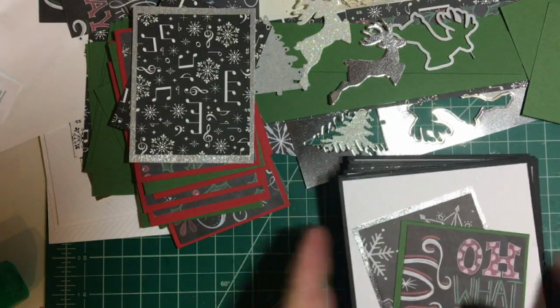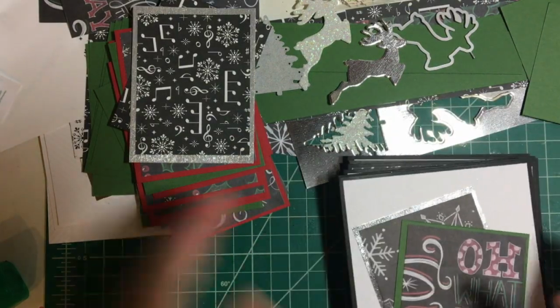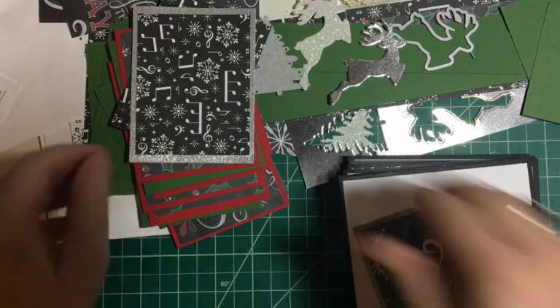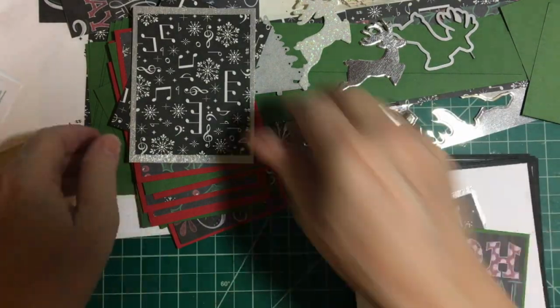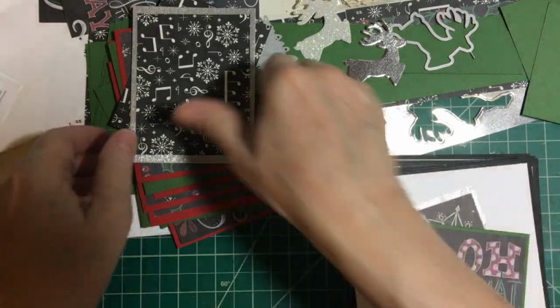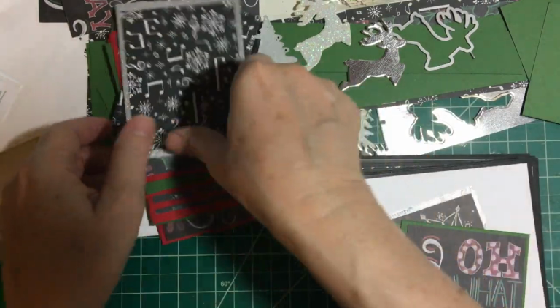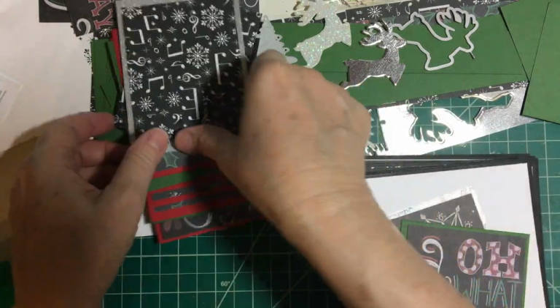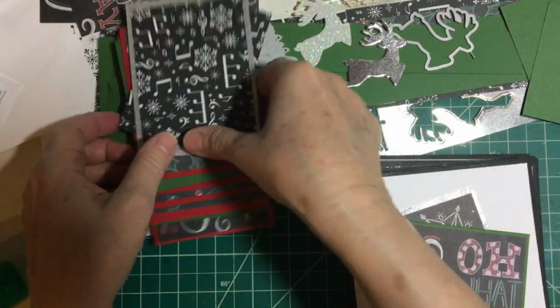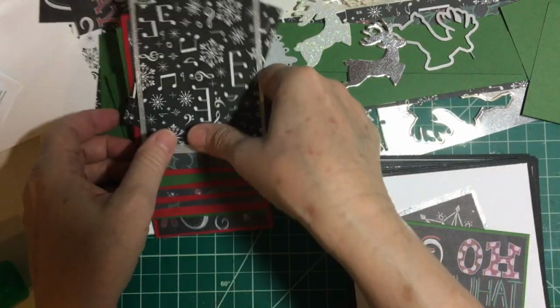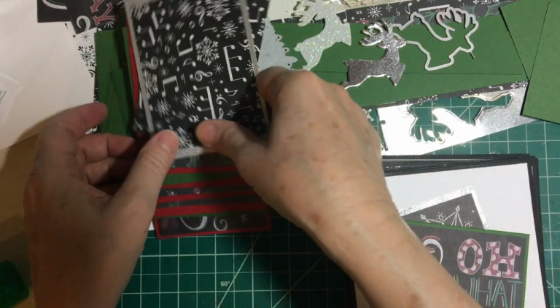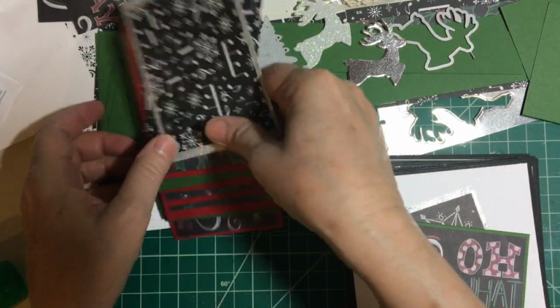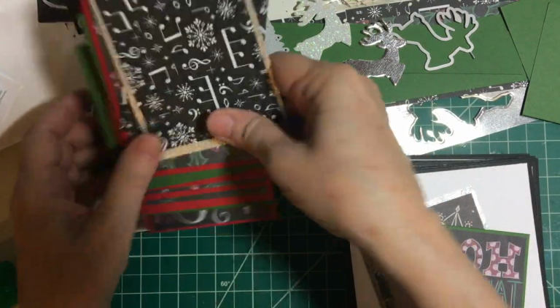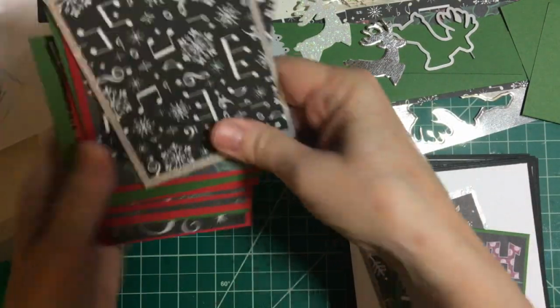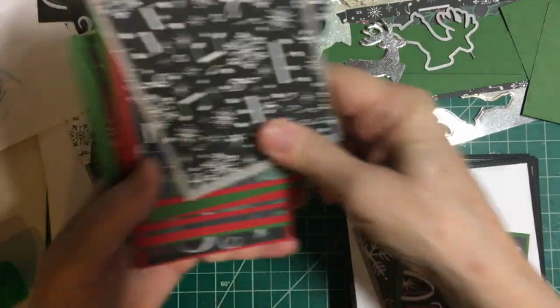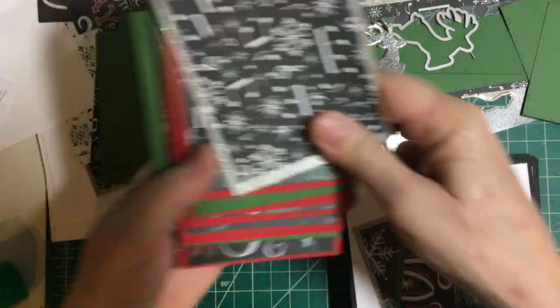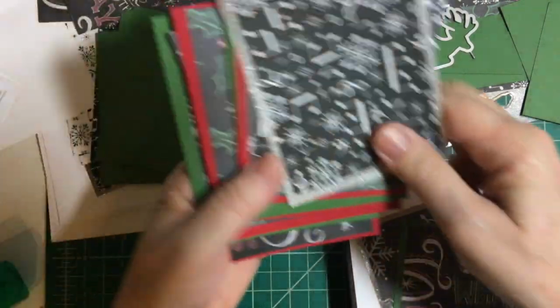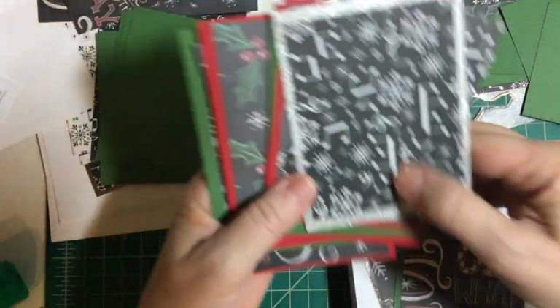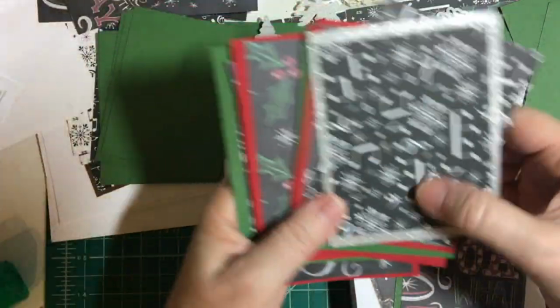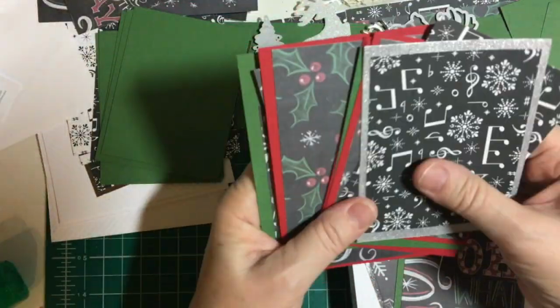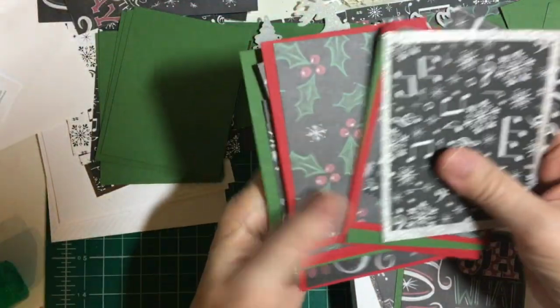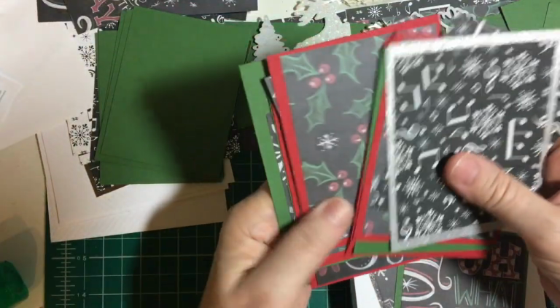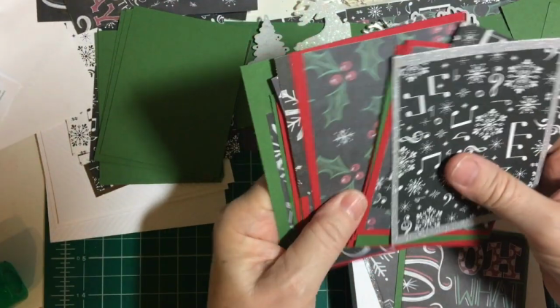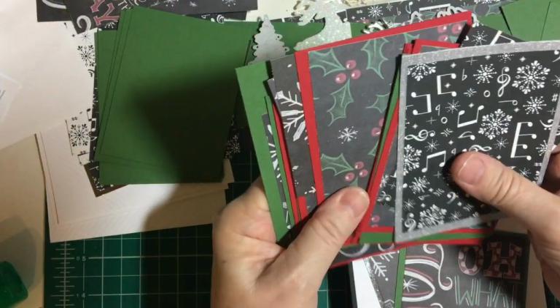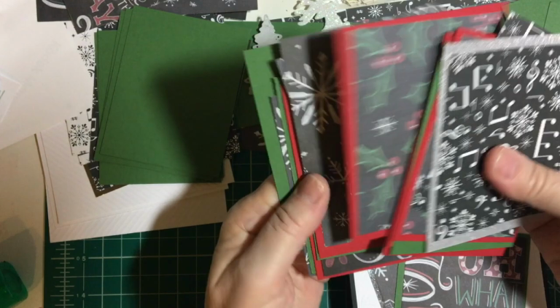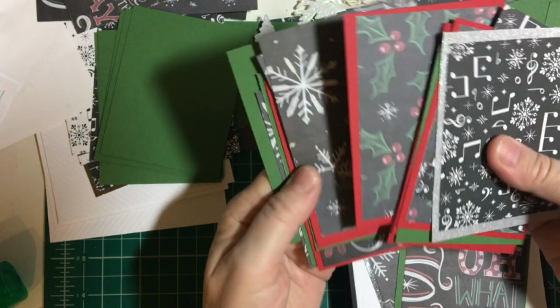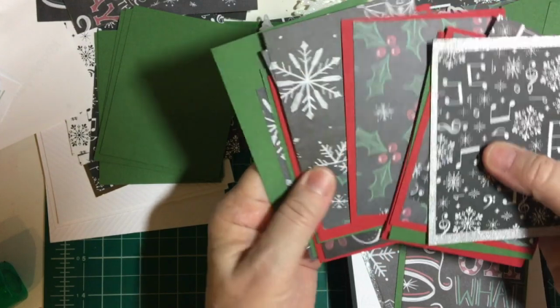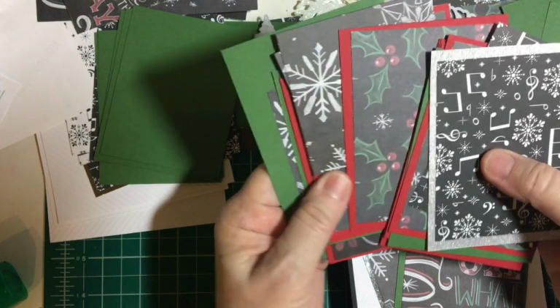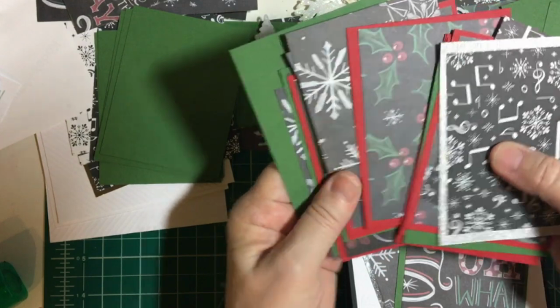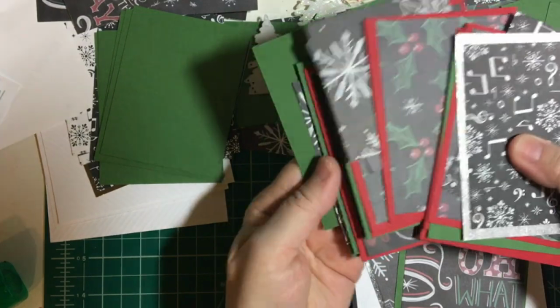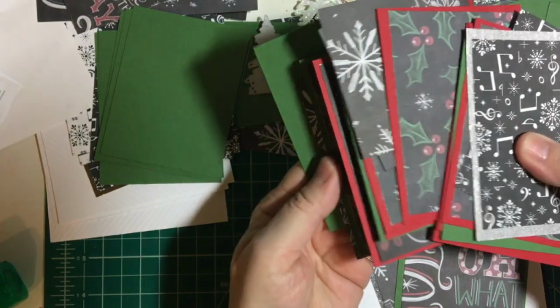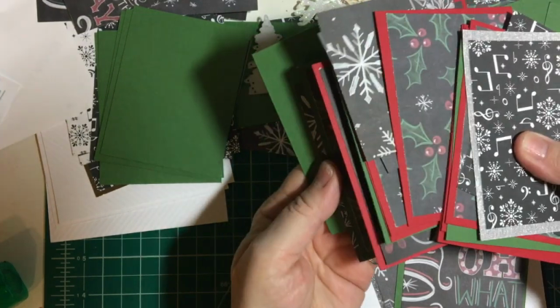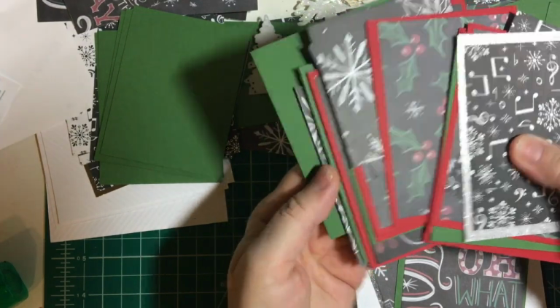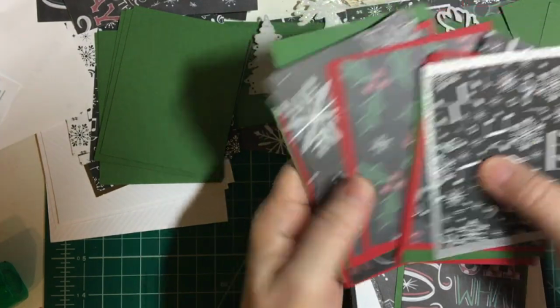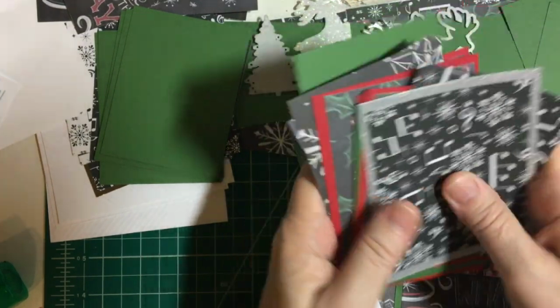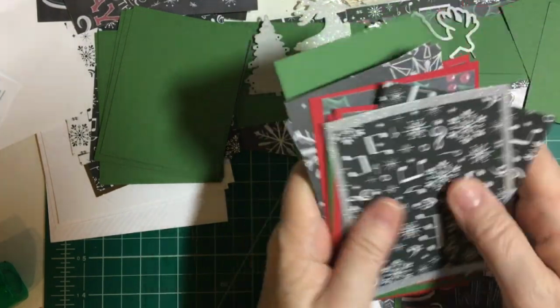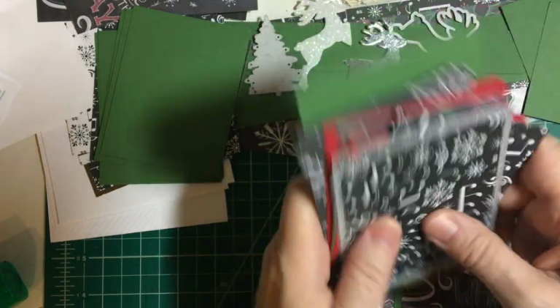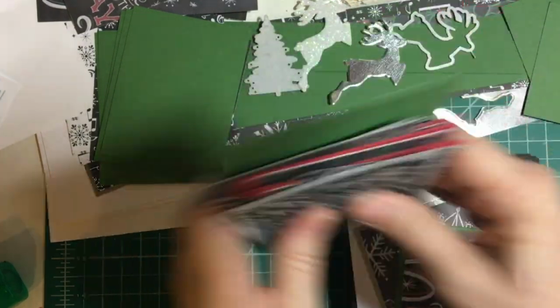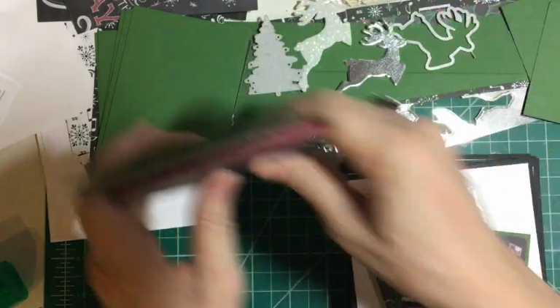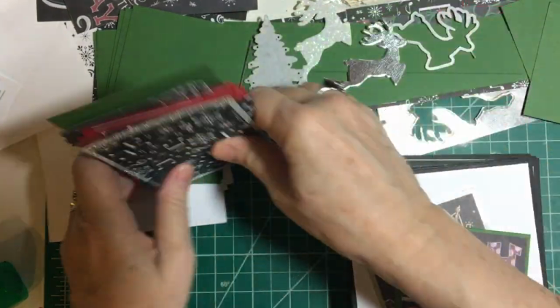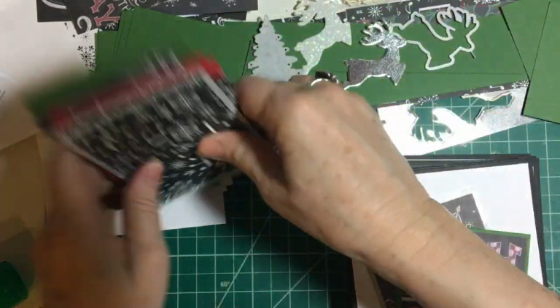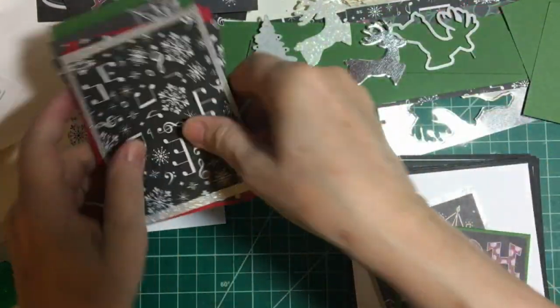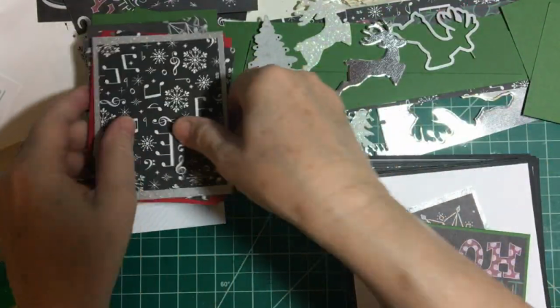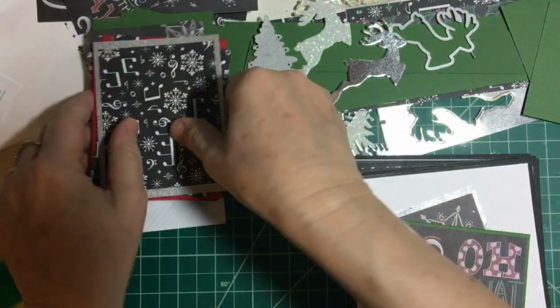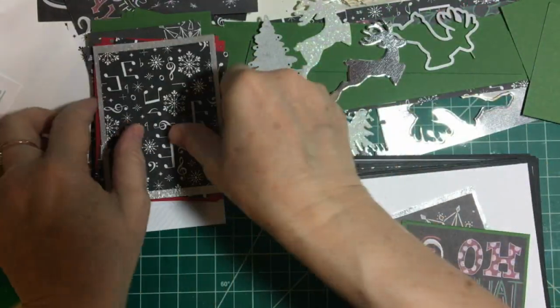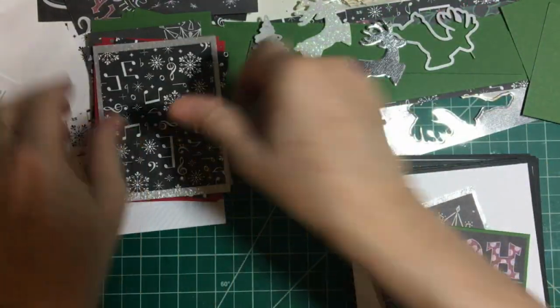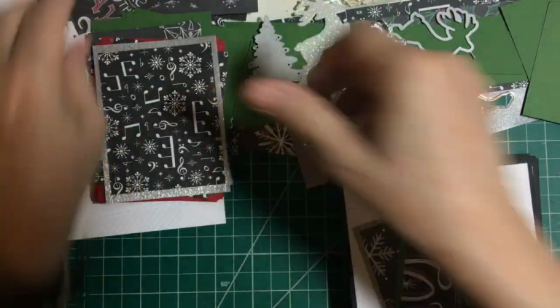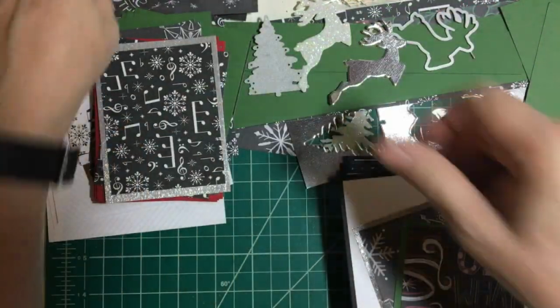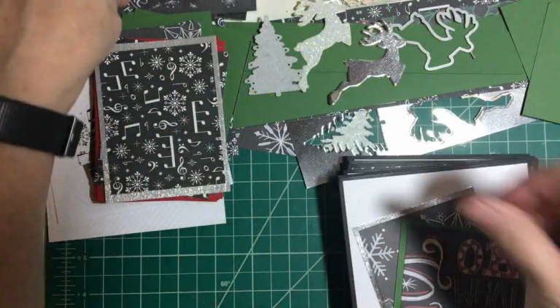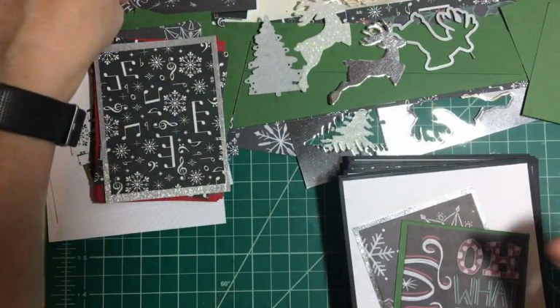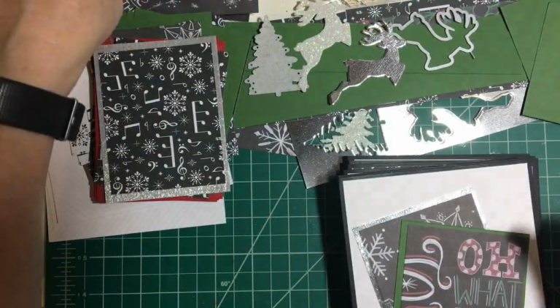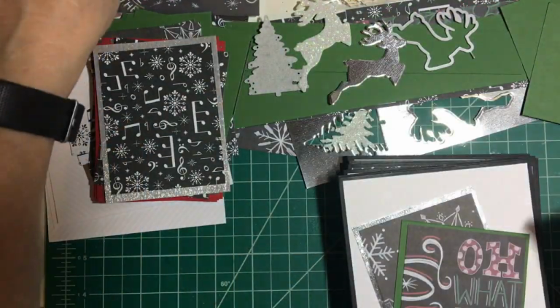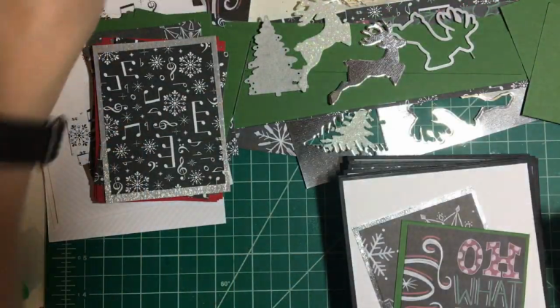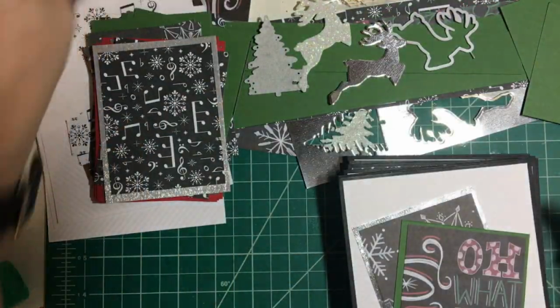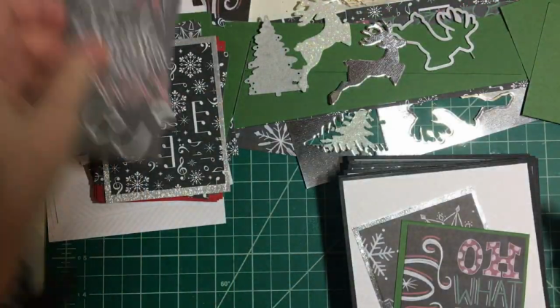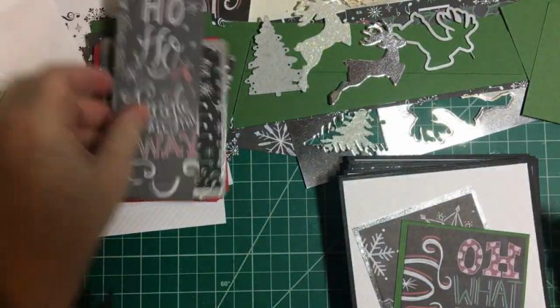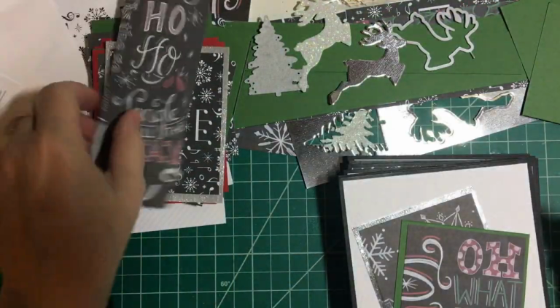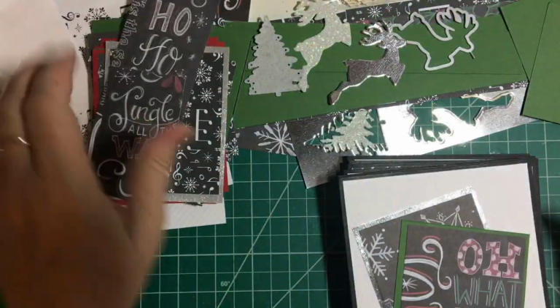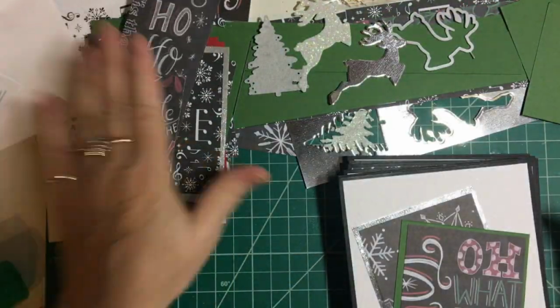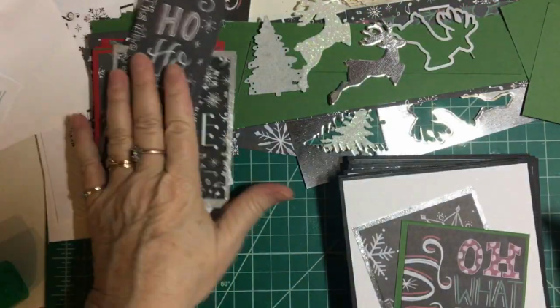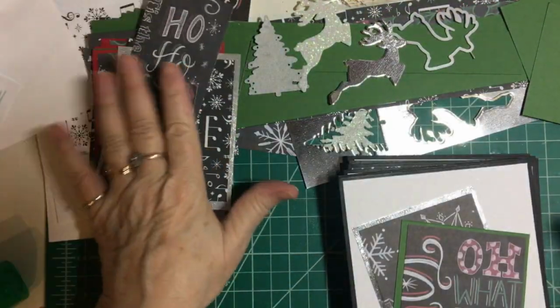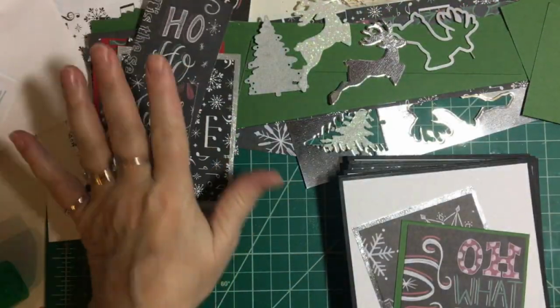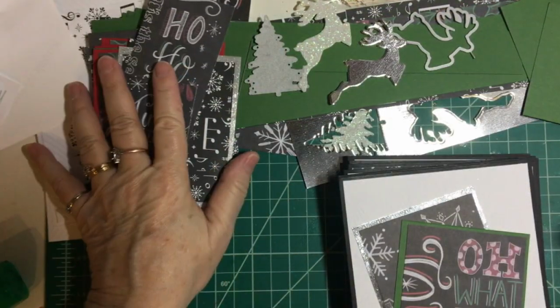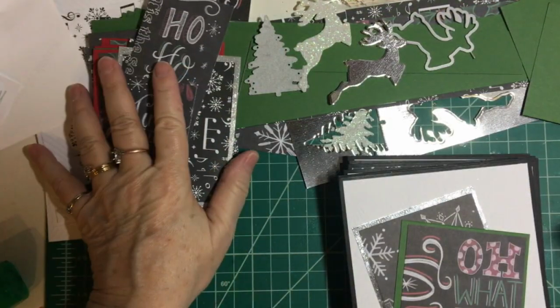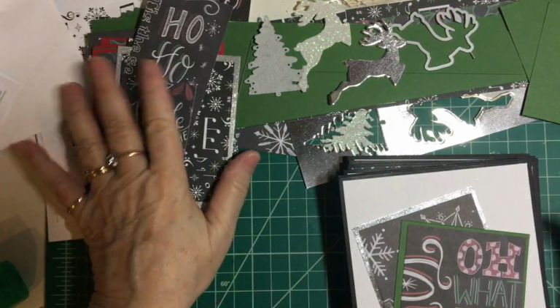I also have plenty of other goodies left over that I can make plenty more cards. I will put that away.